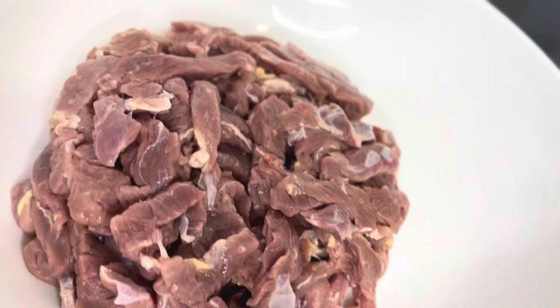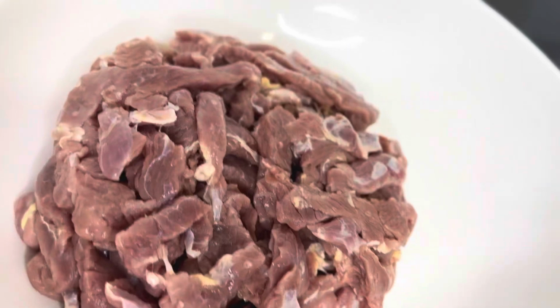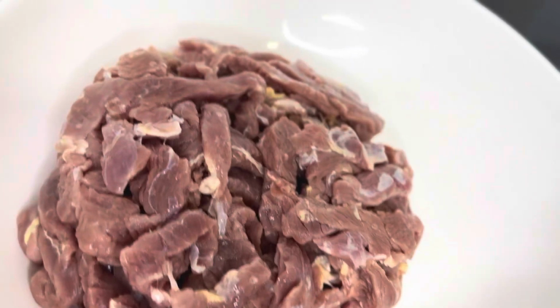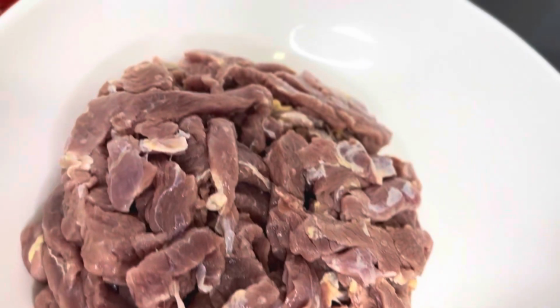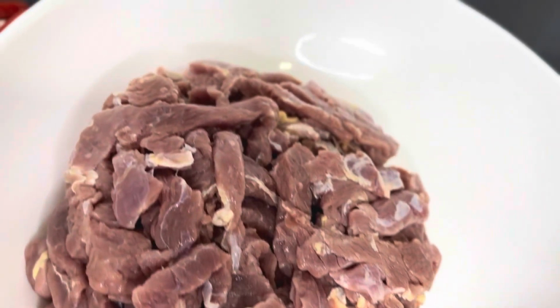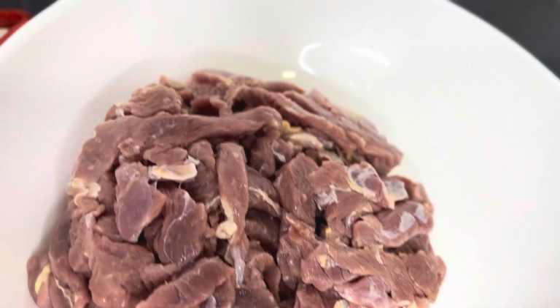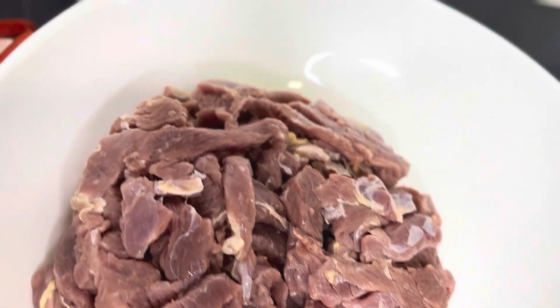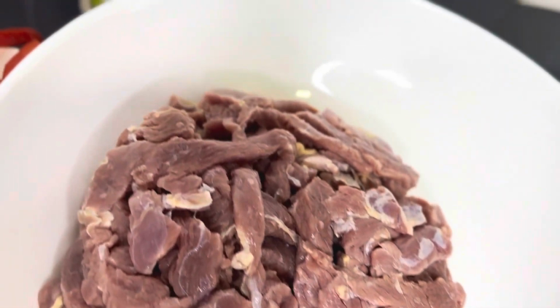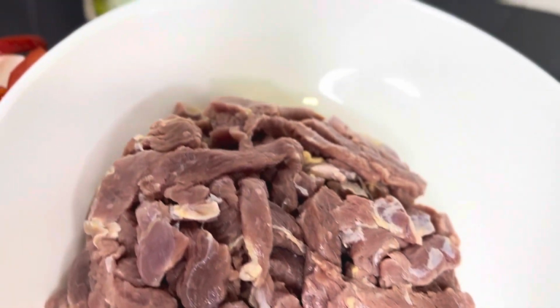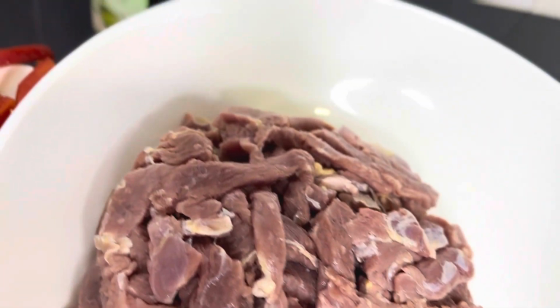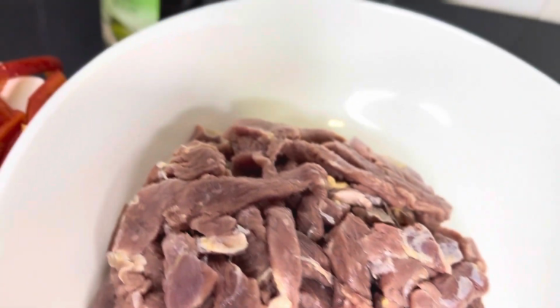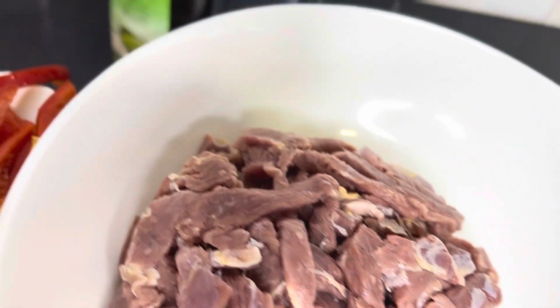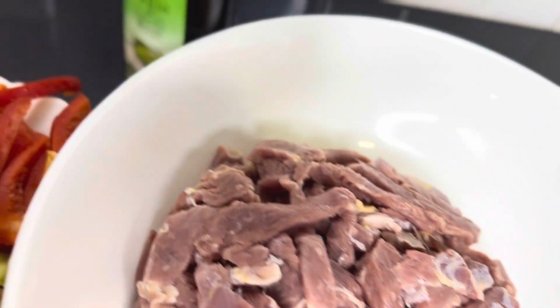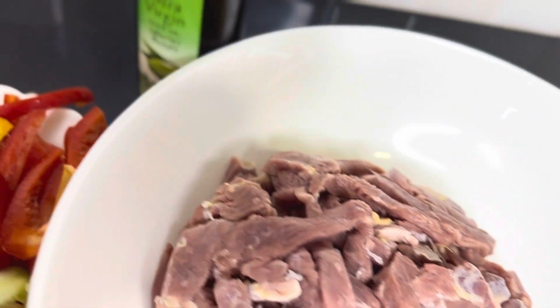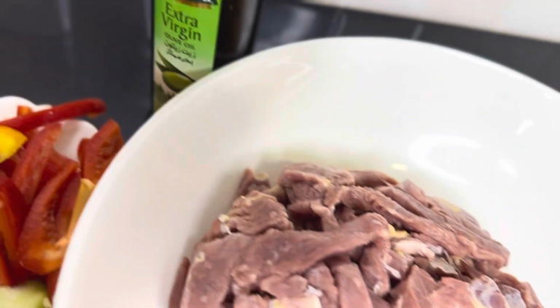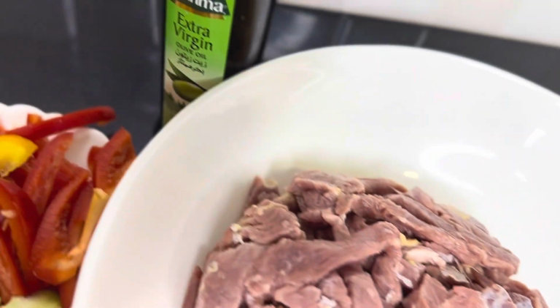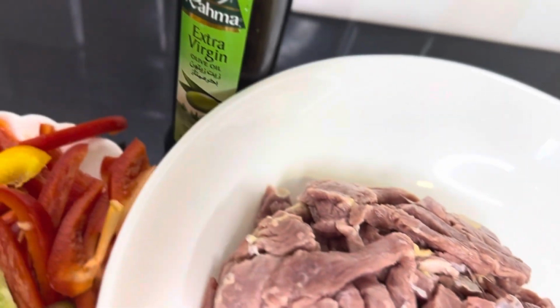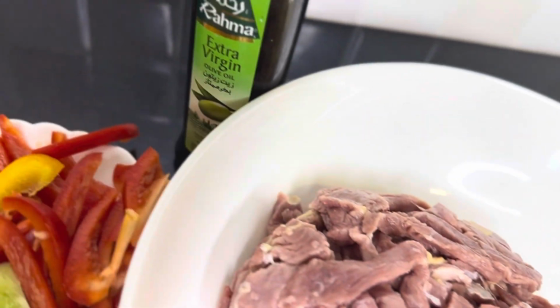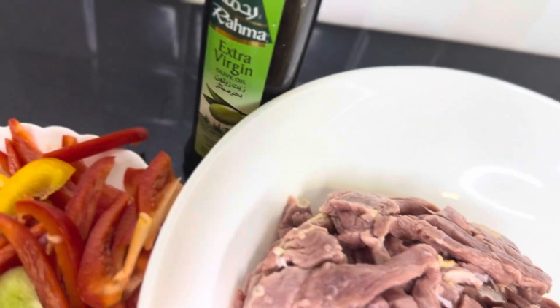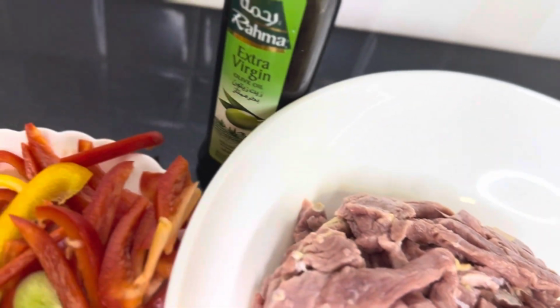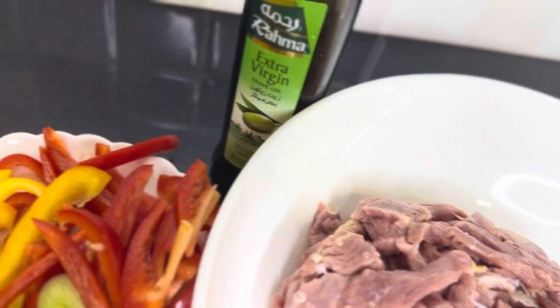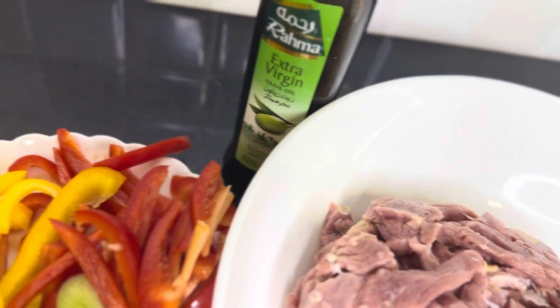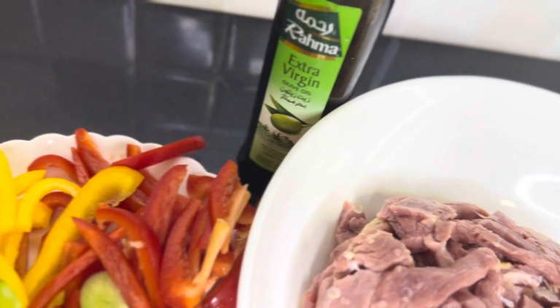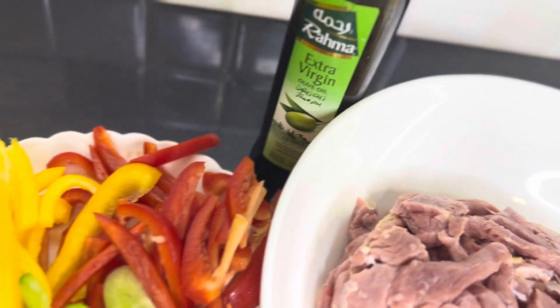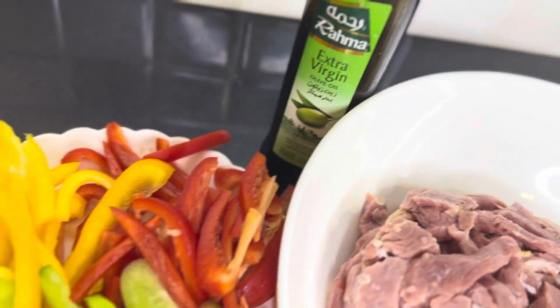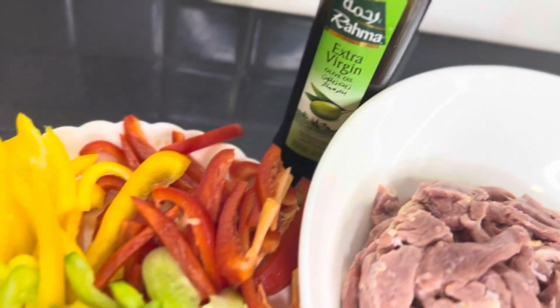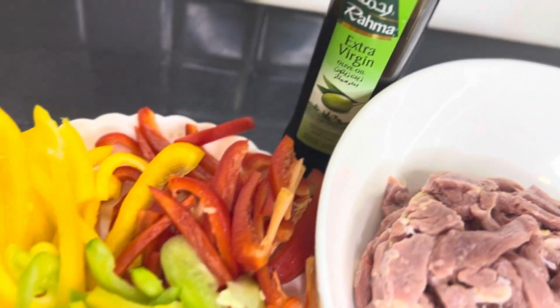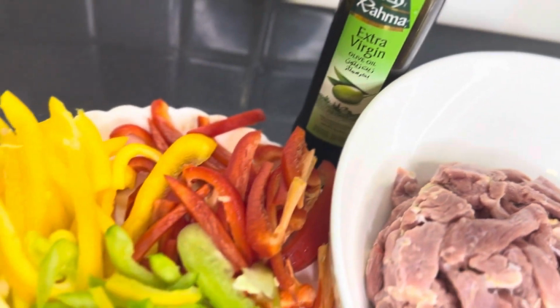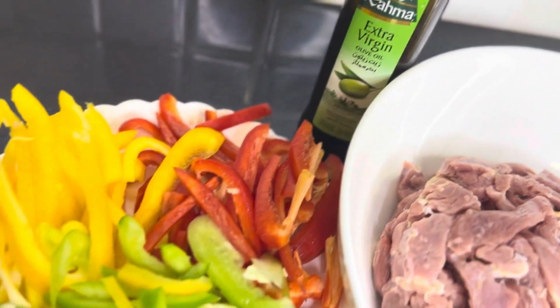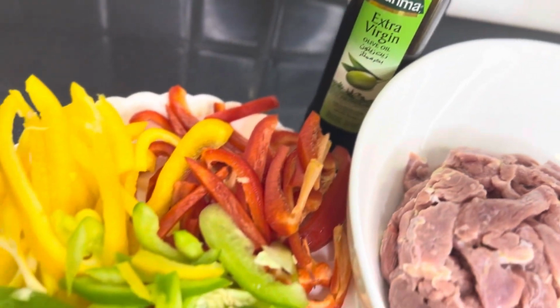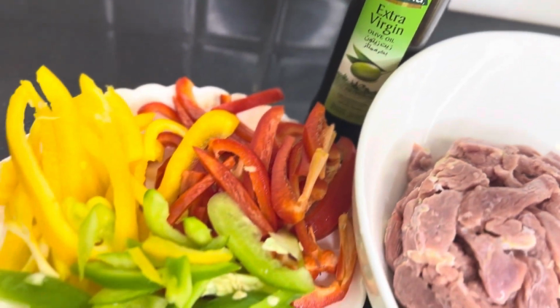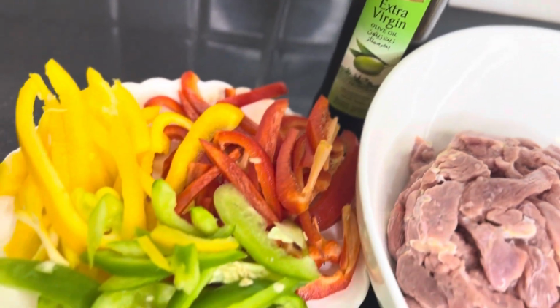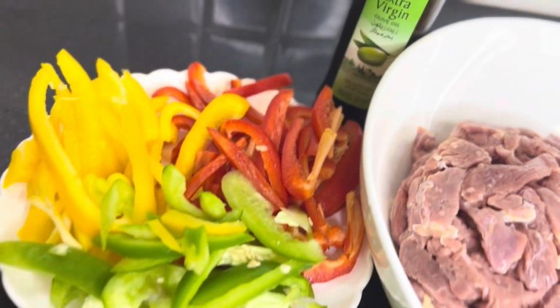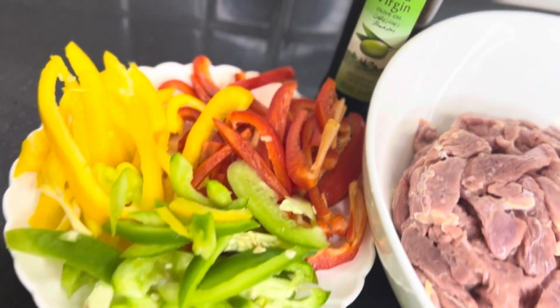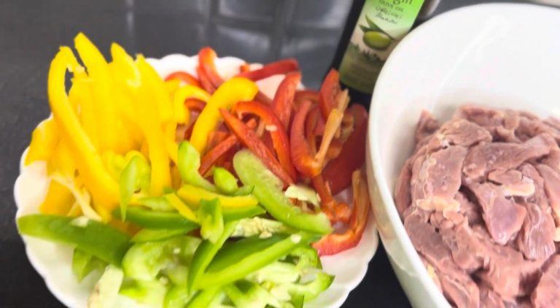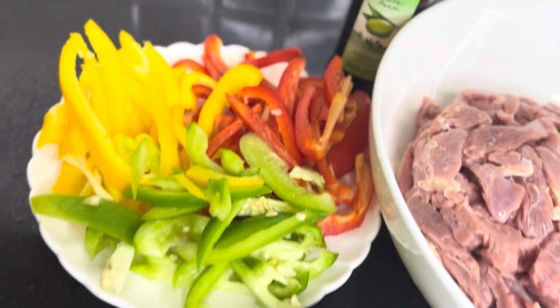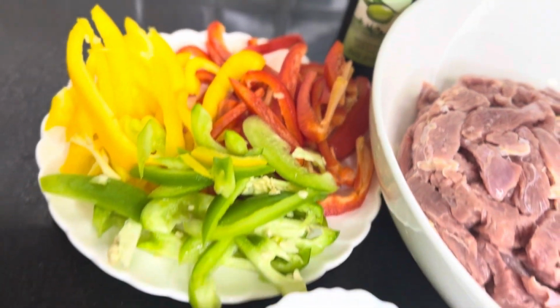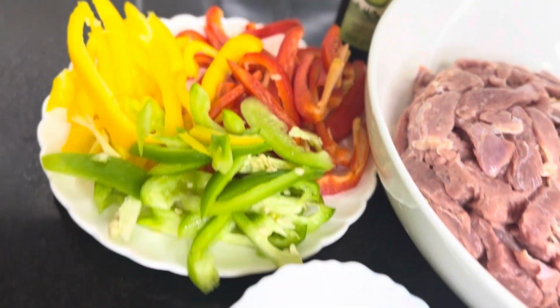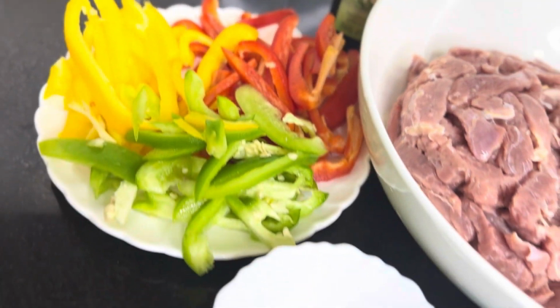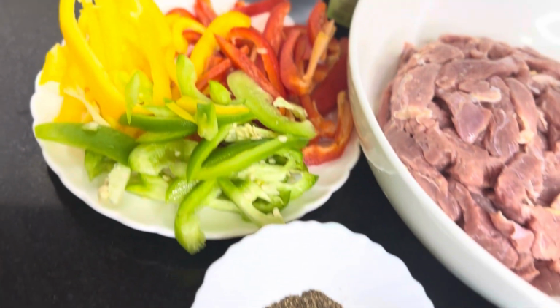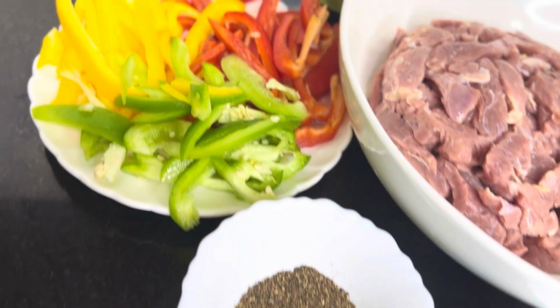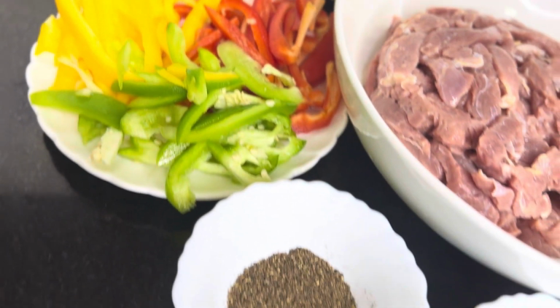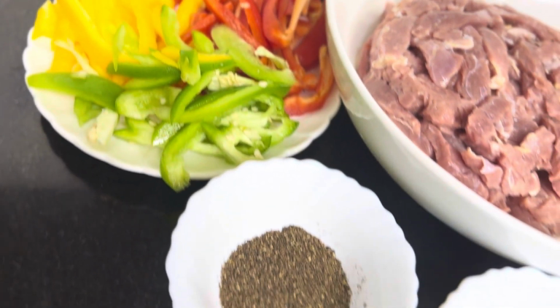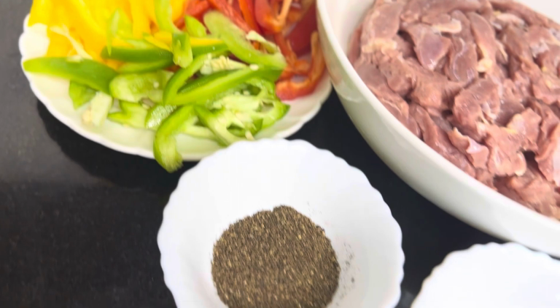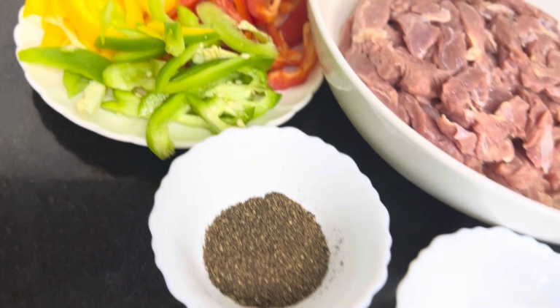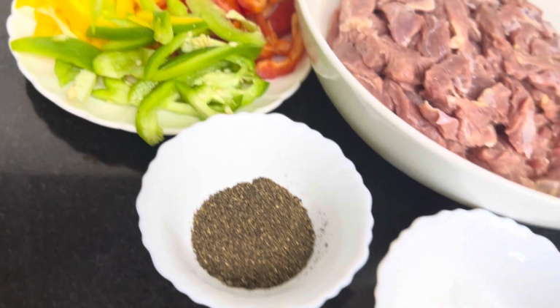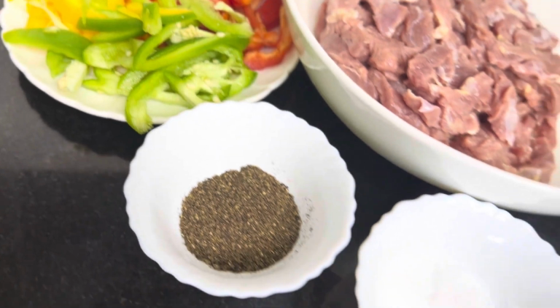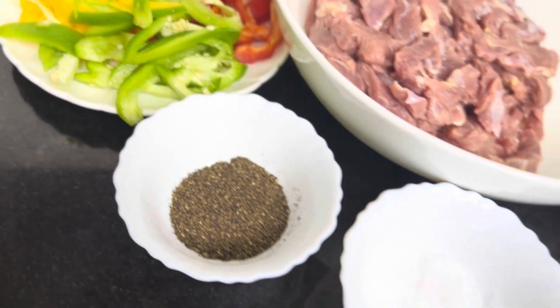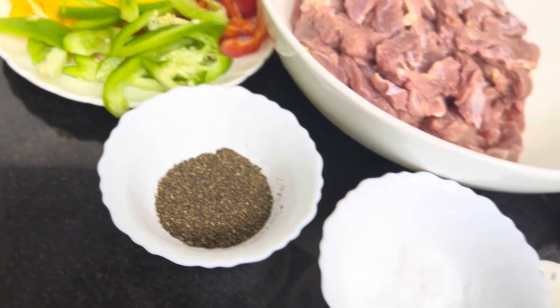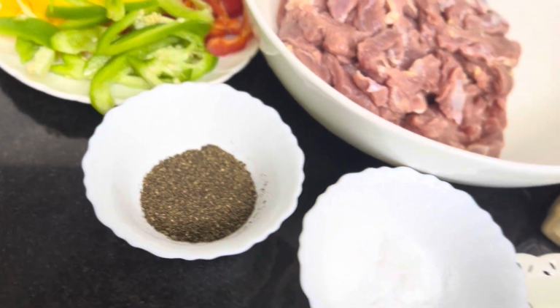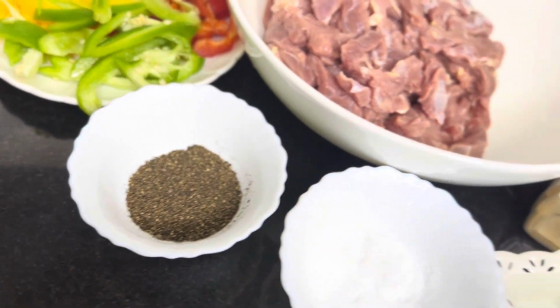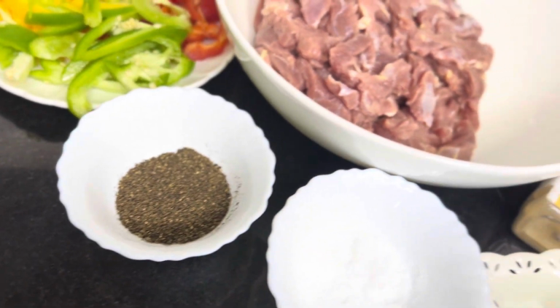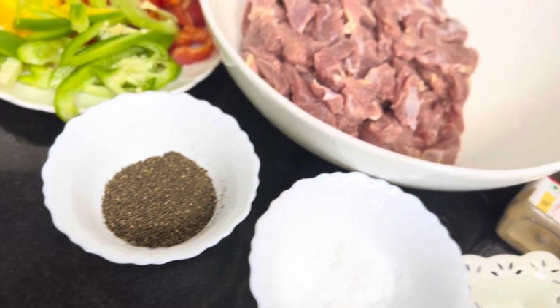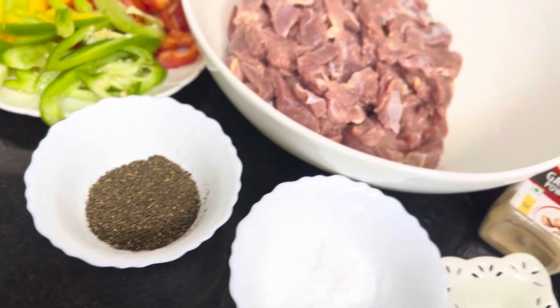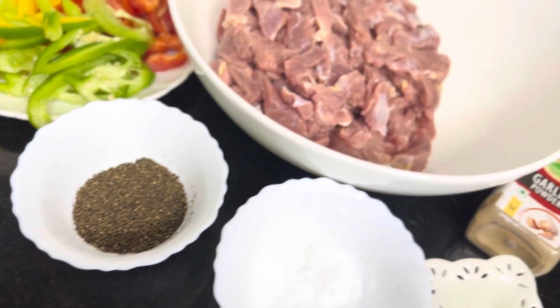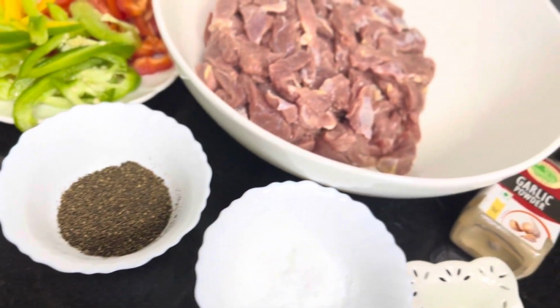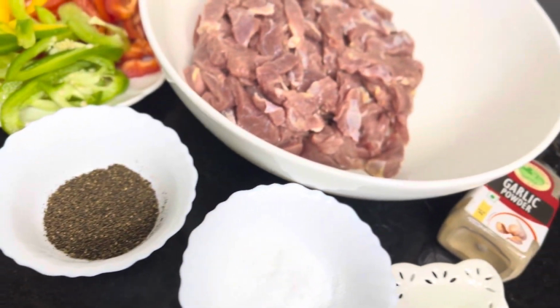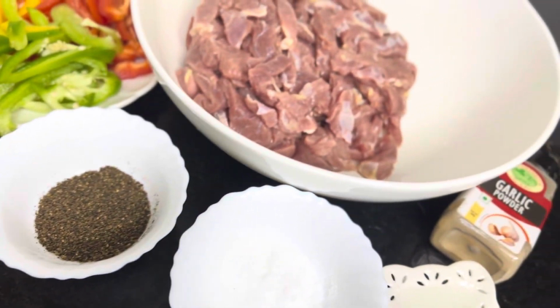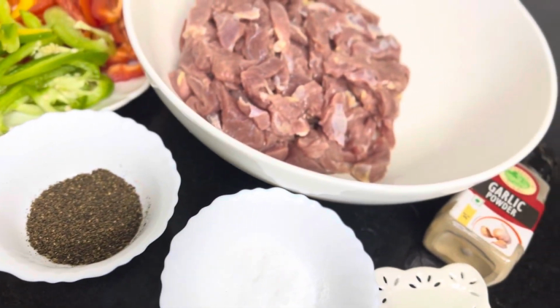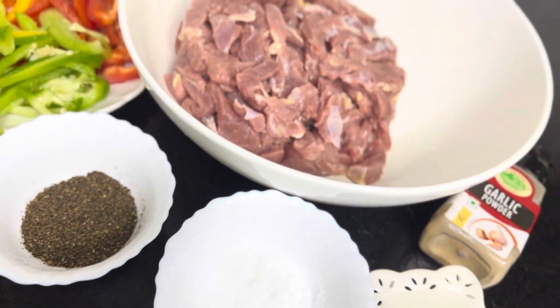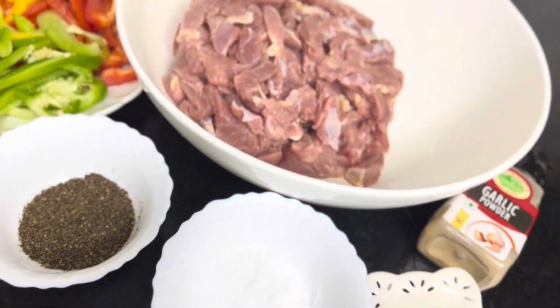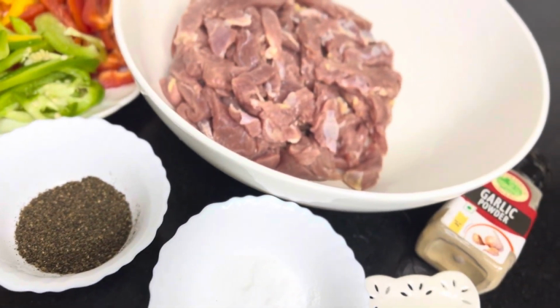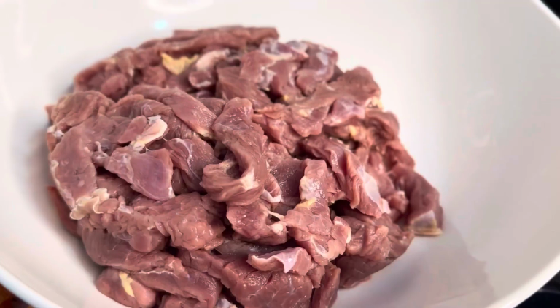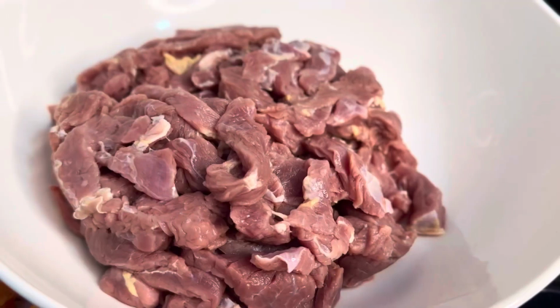Hello, today we have a recipe for grilled pepper beef. This recipe is a kind of video called Chocho.